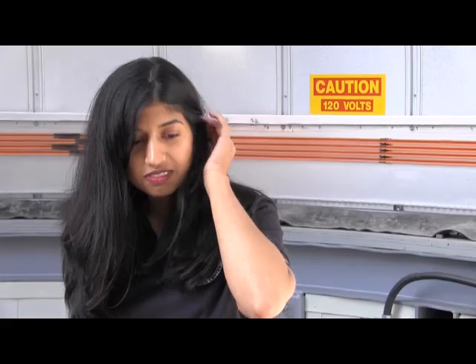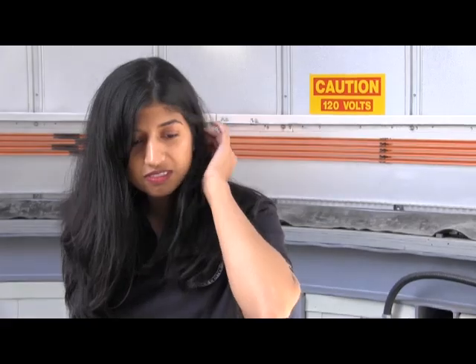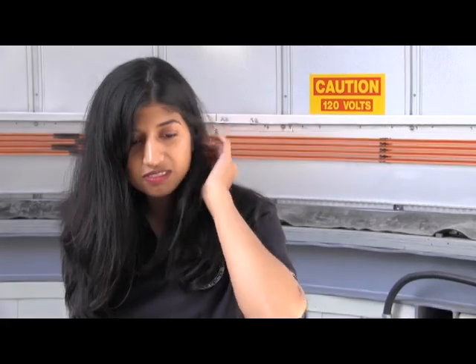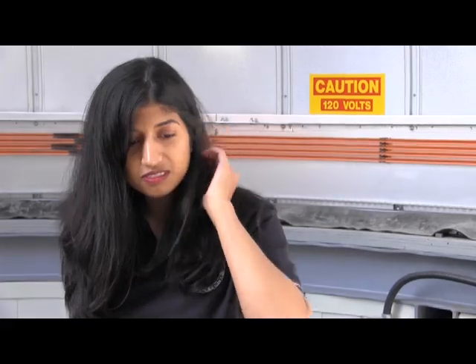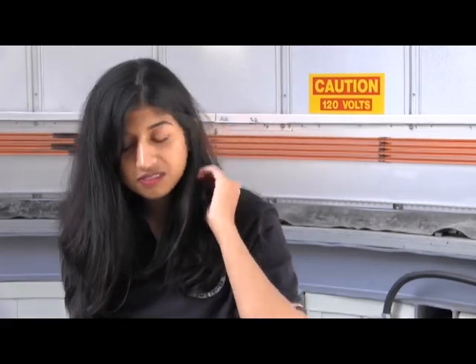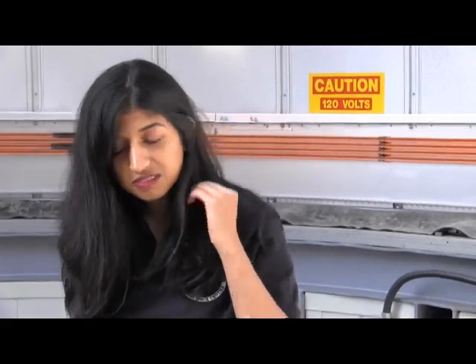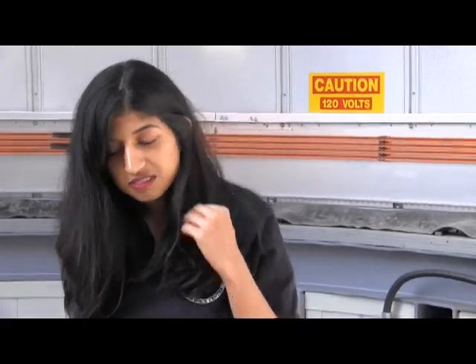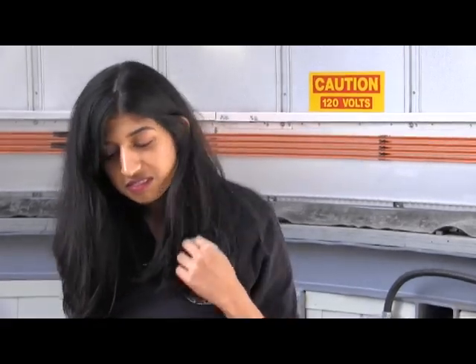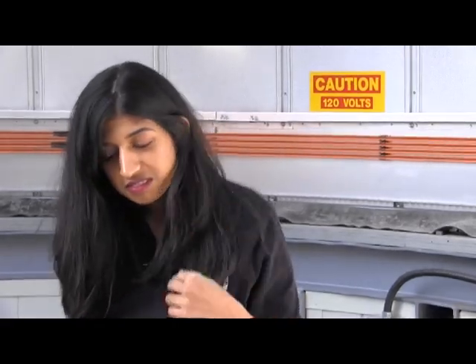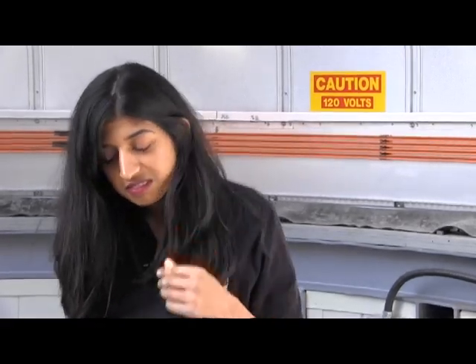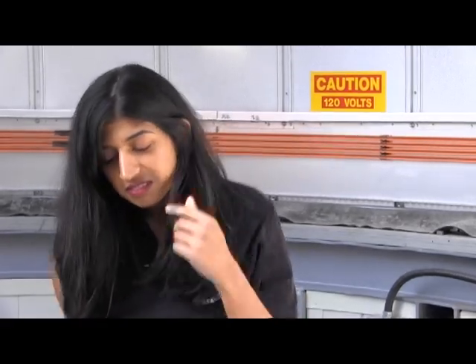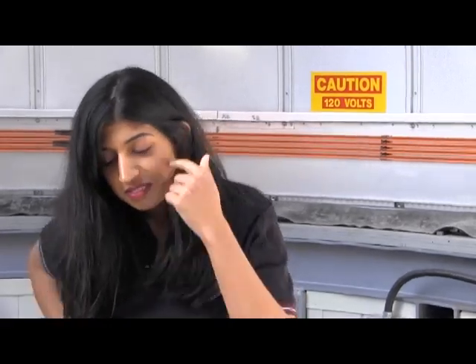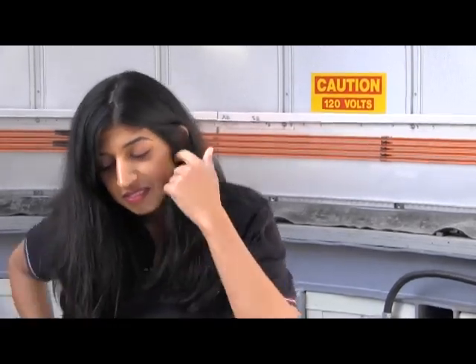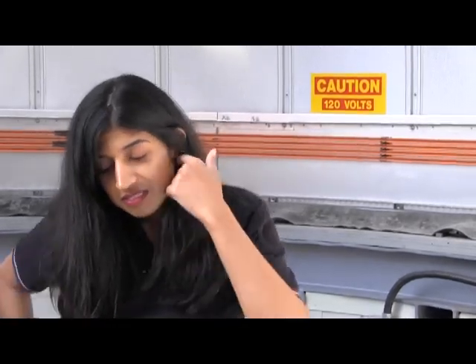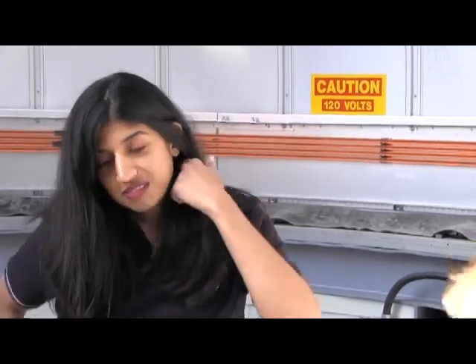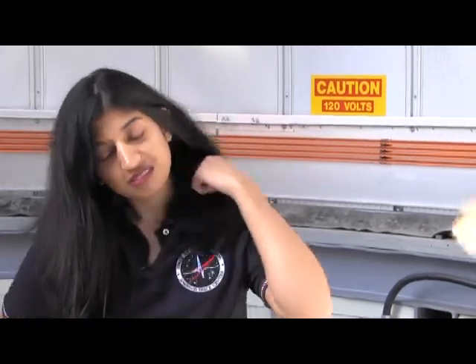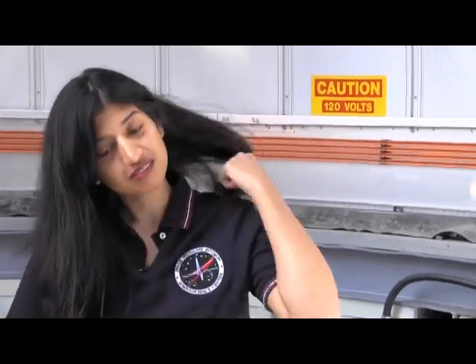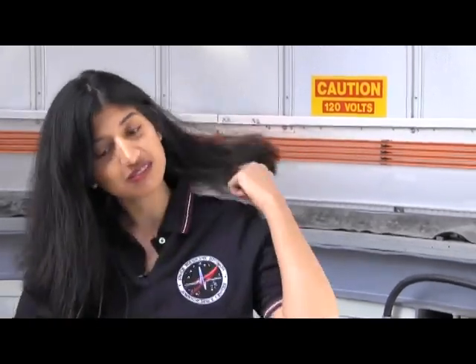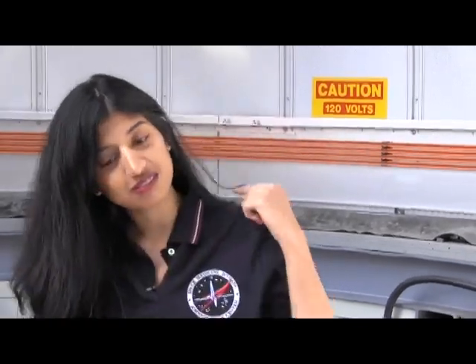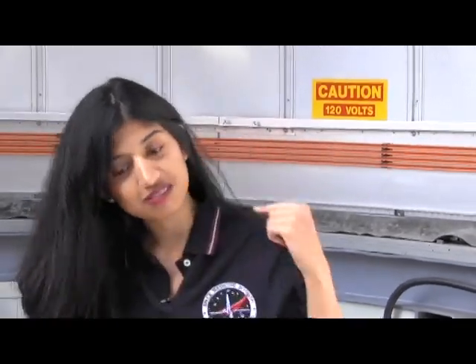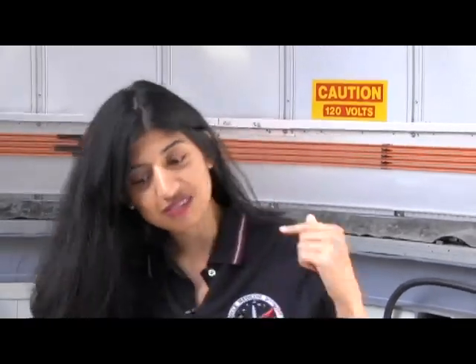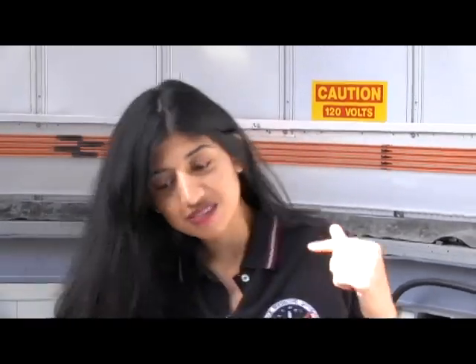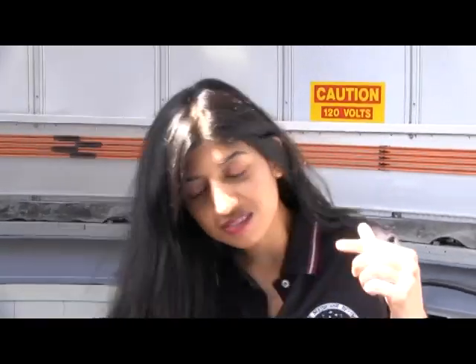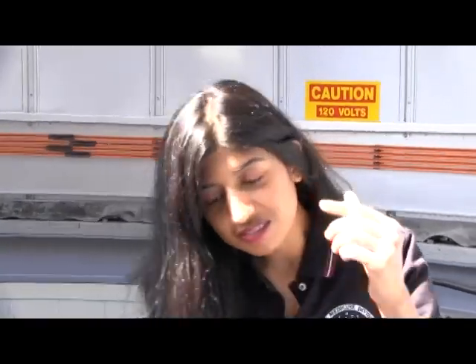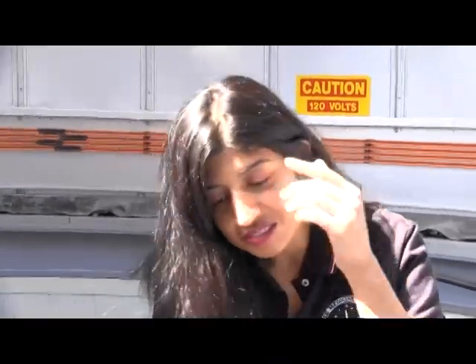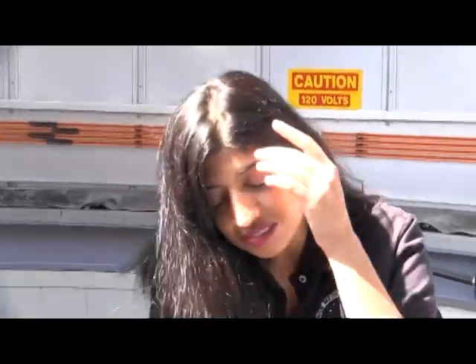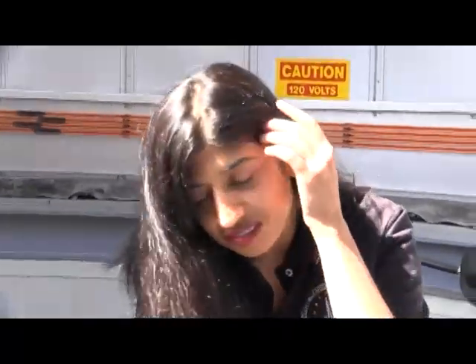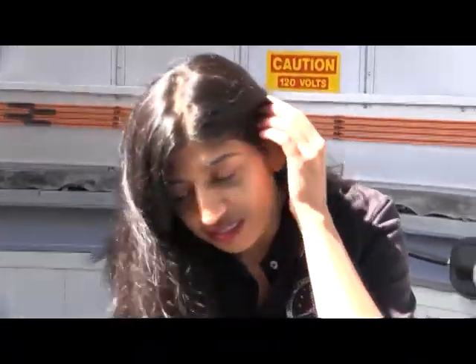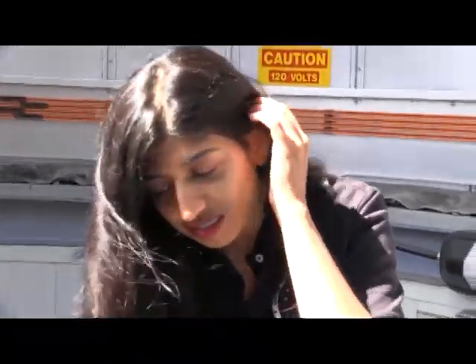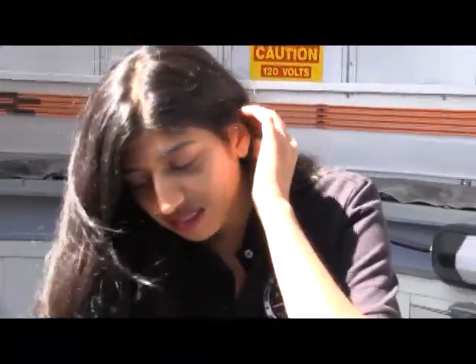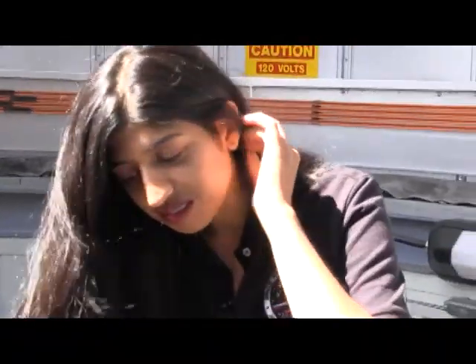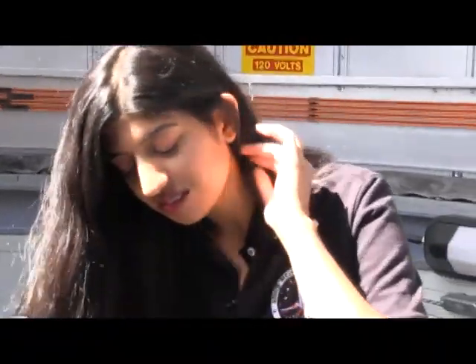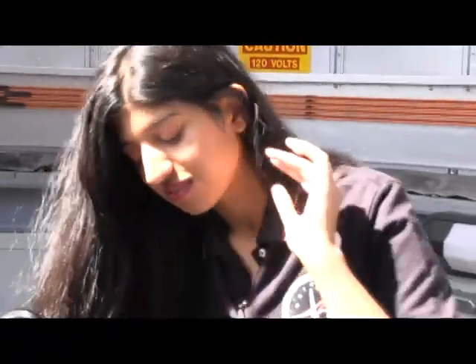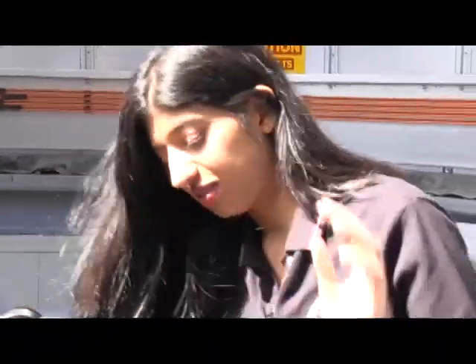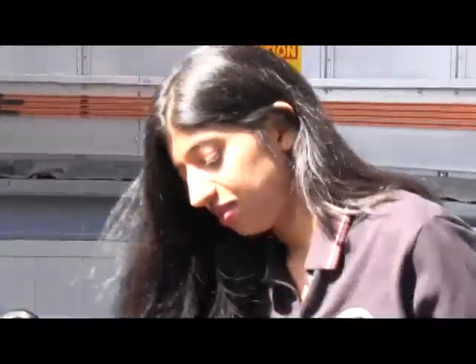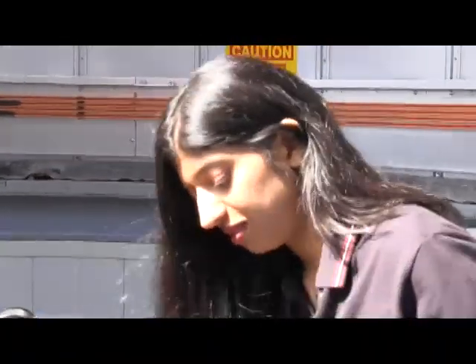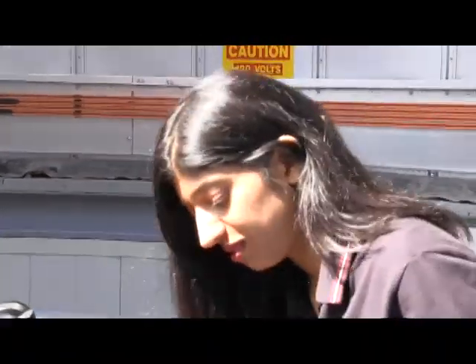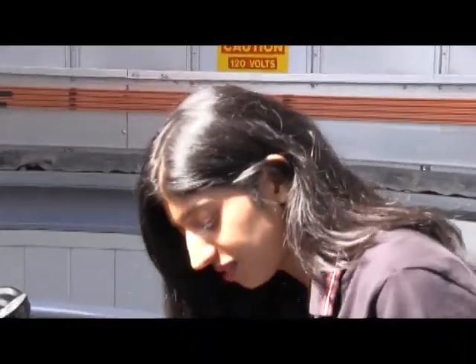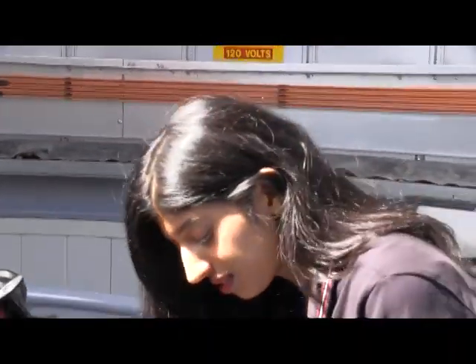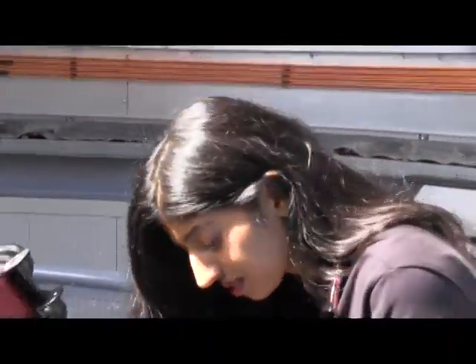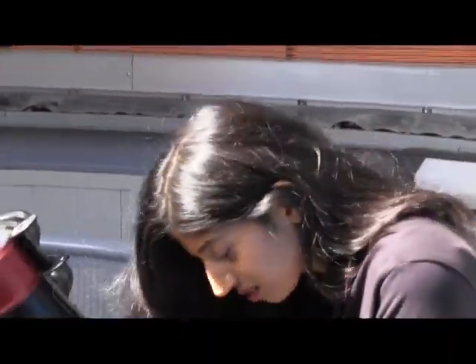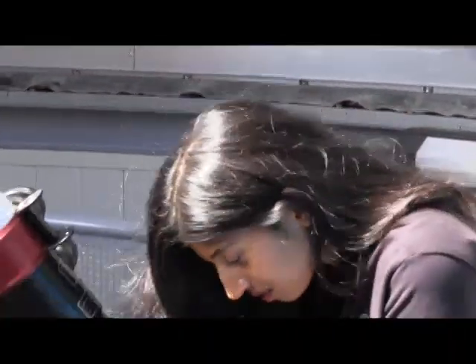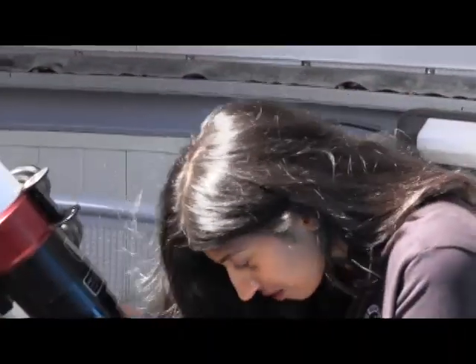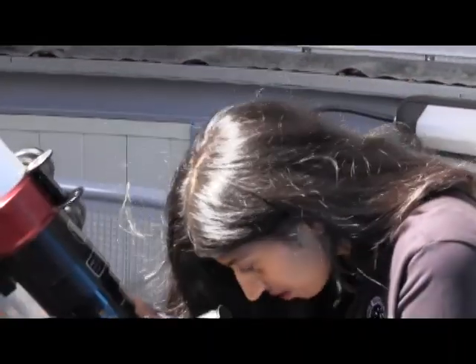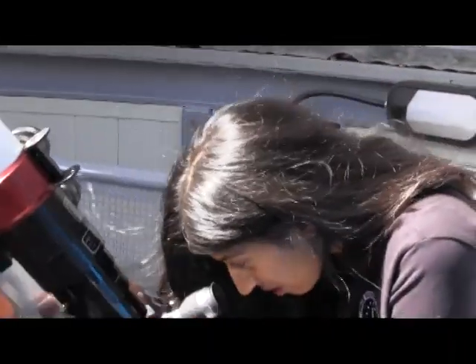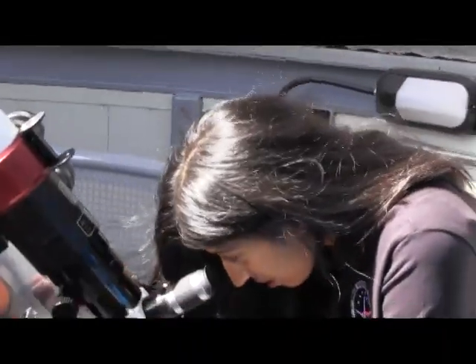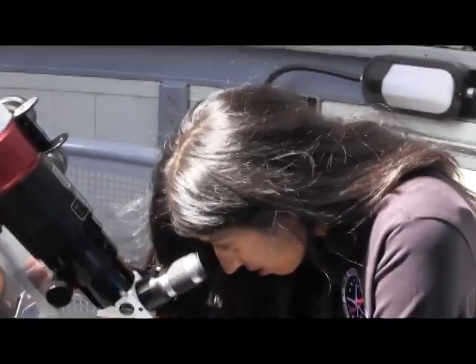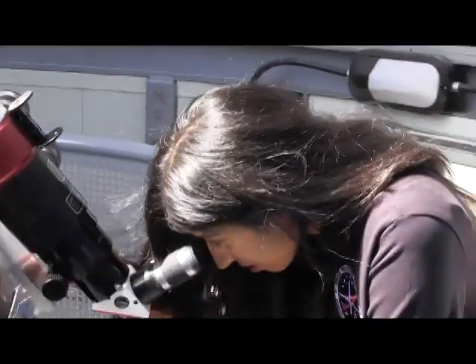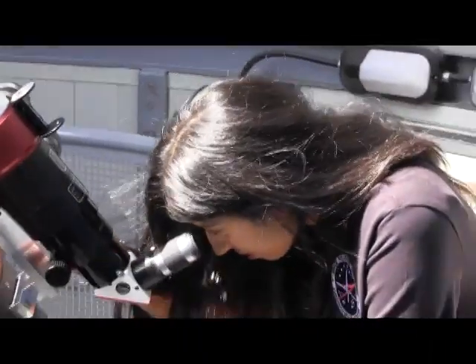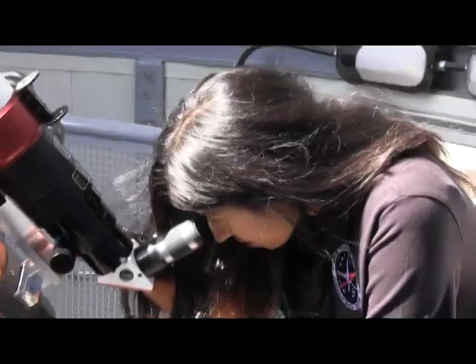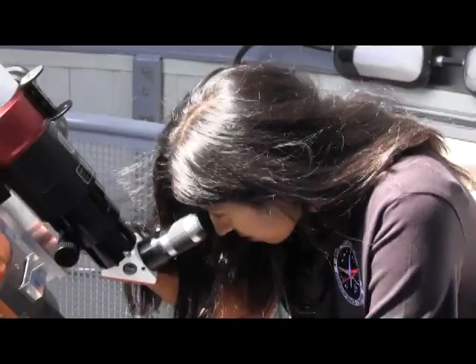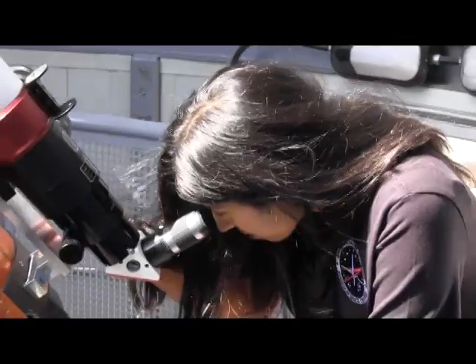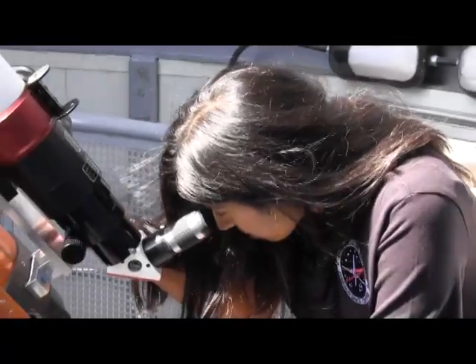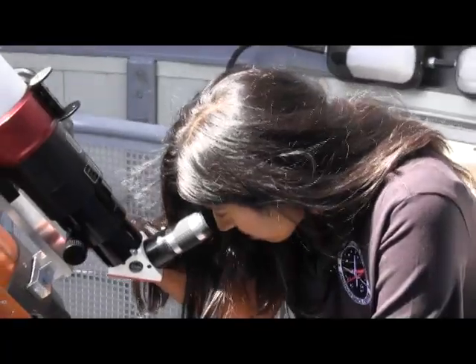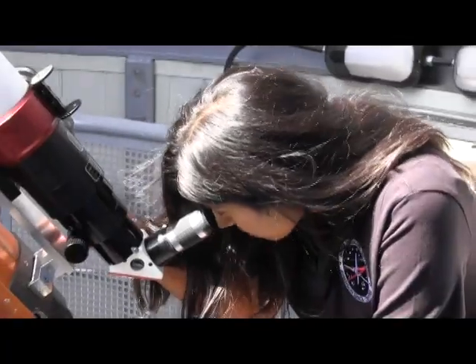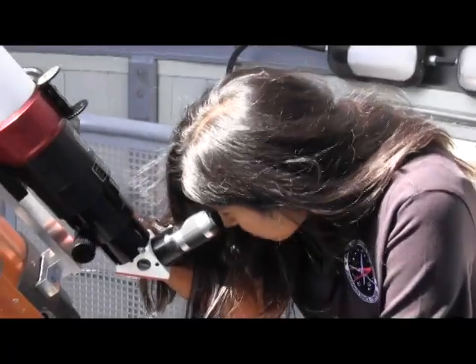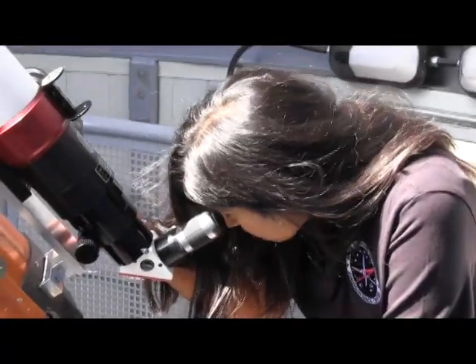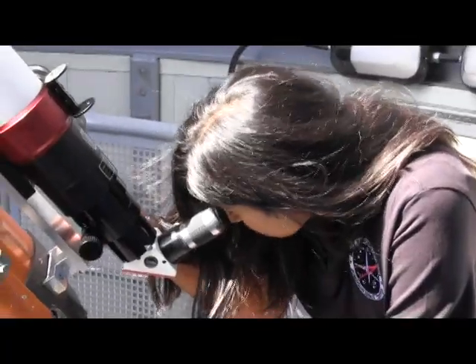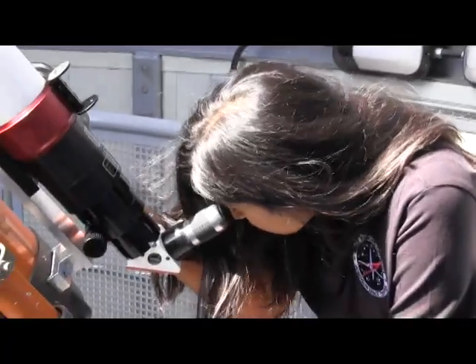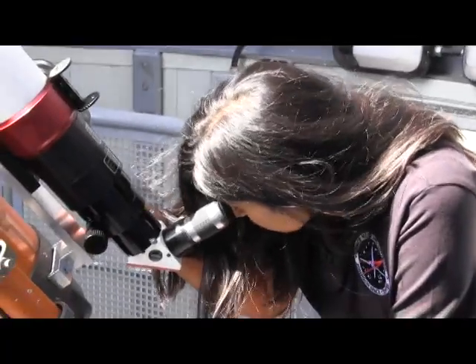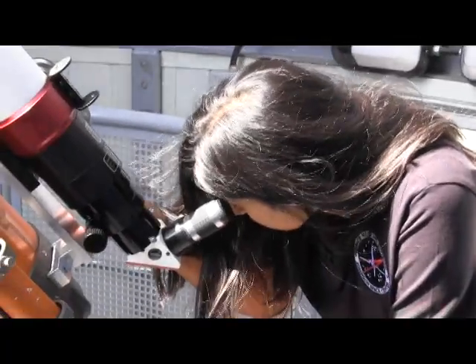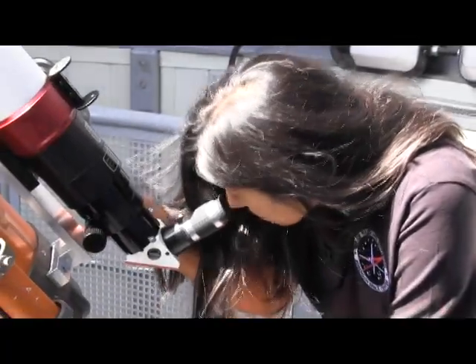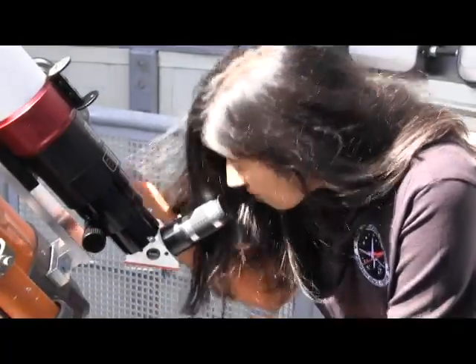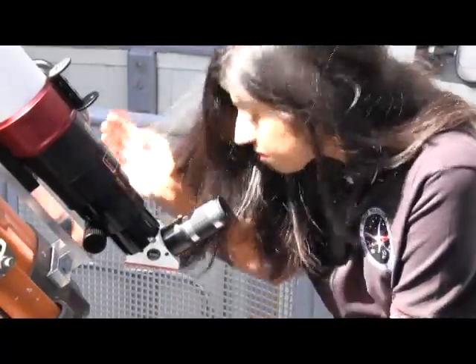In this one, you'll see the solar promises that I told you about, and in the 14-inch, you'll see the sunspots.